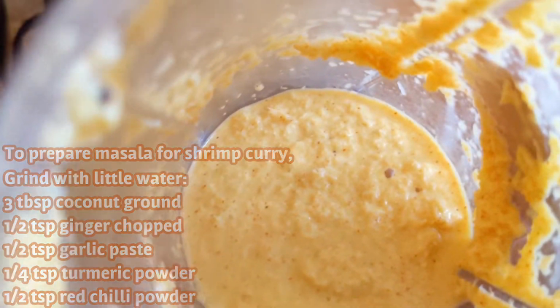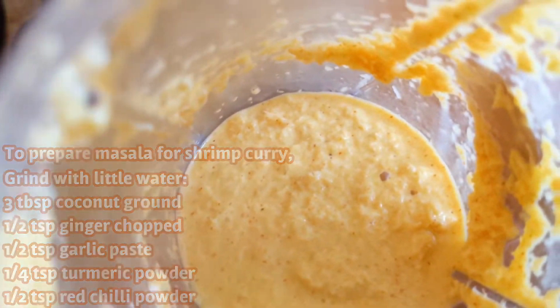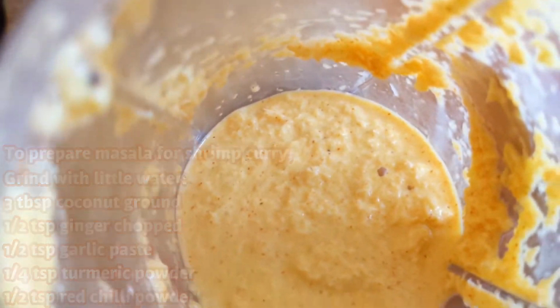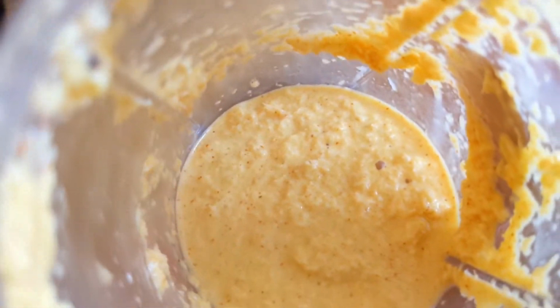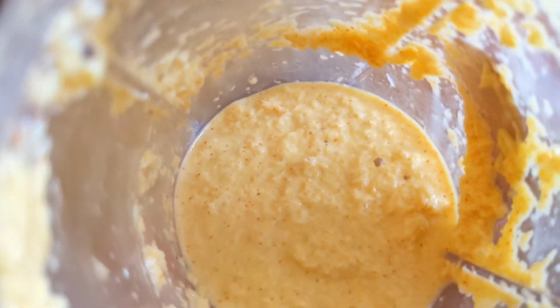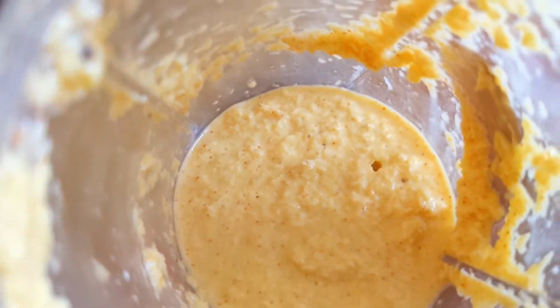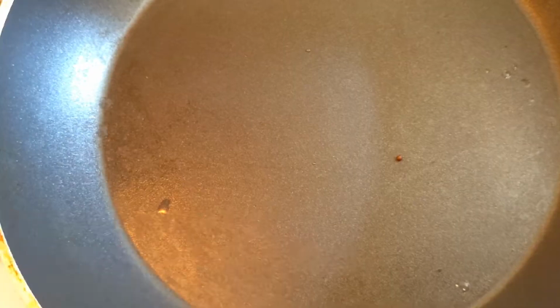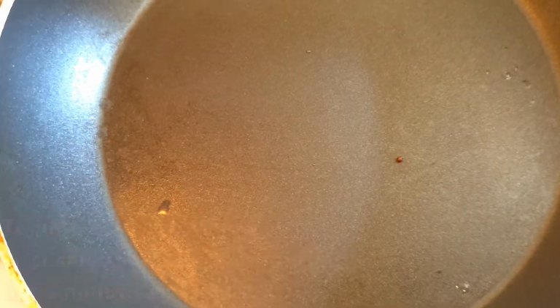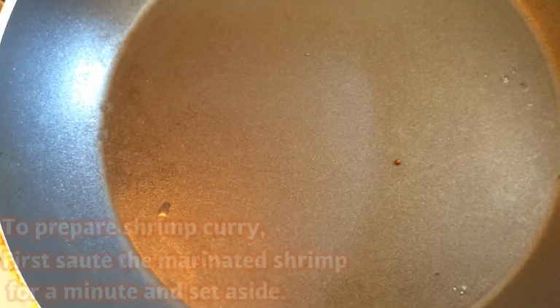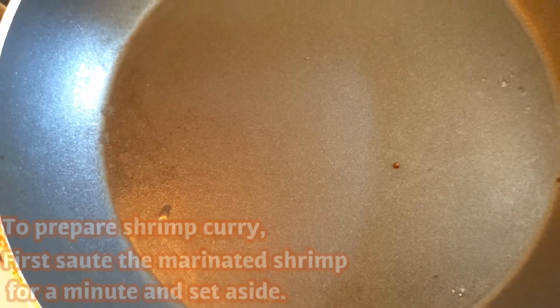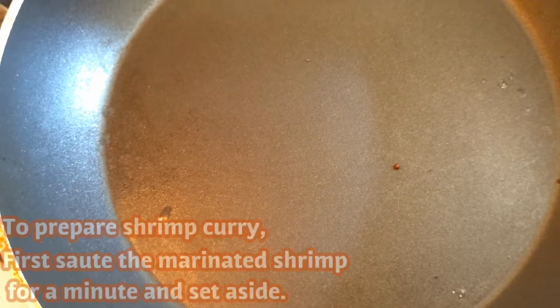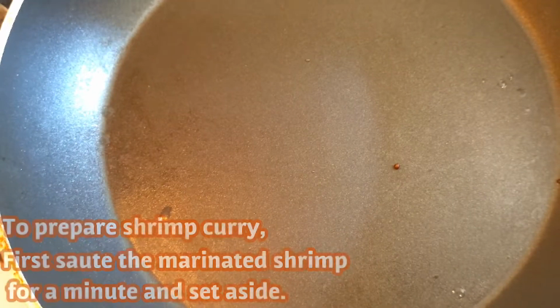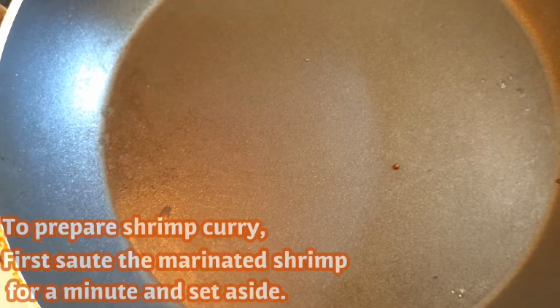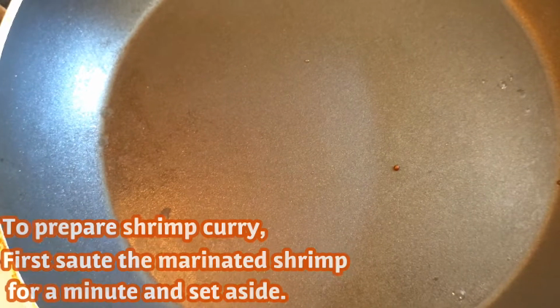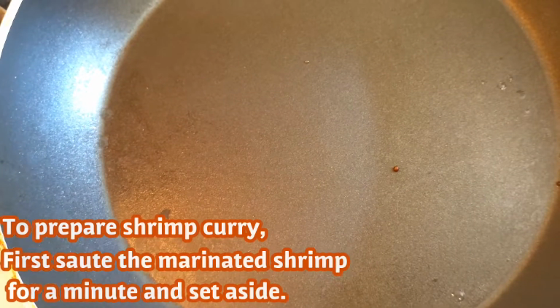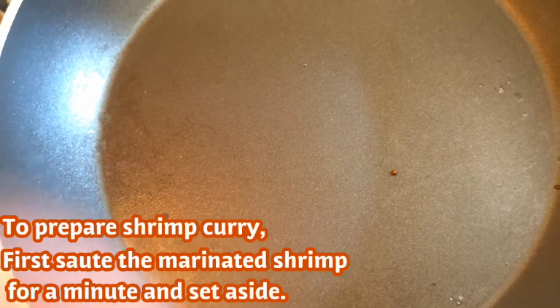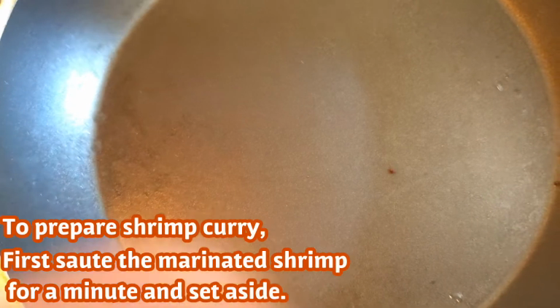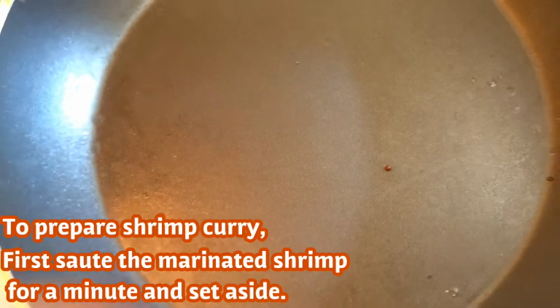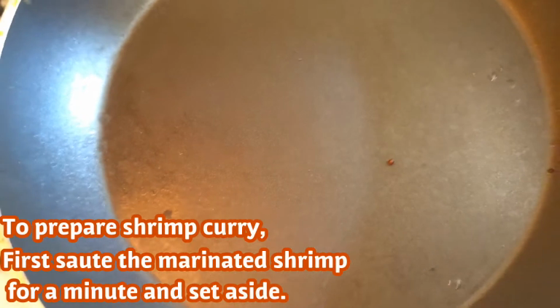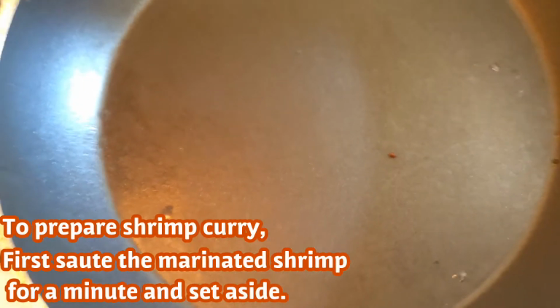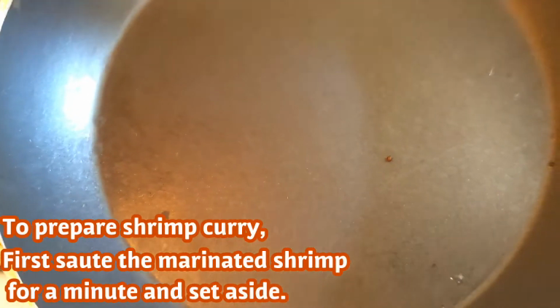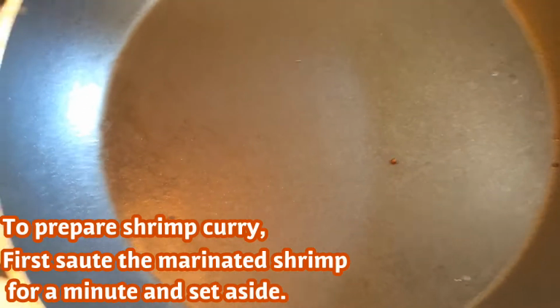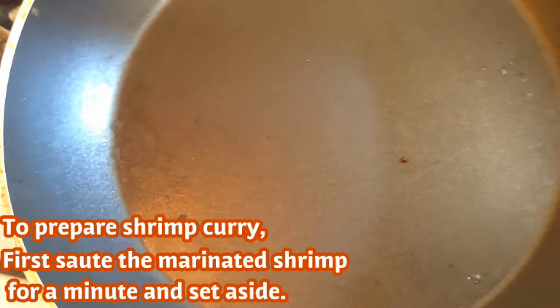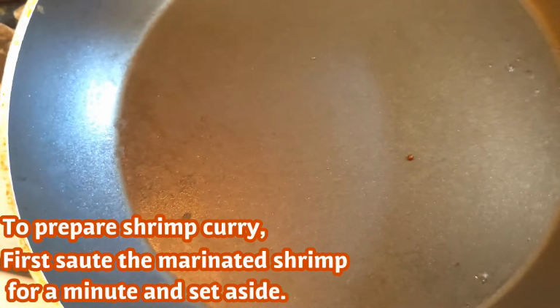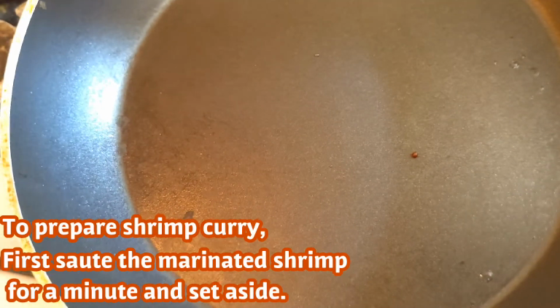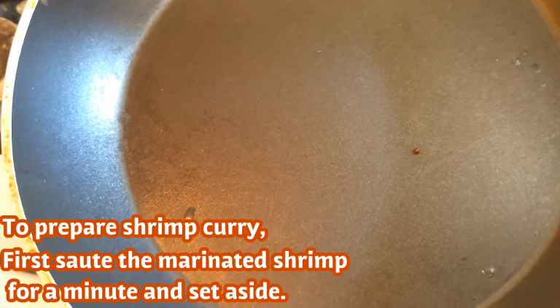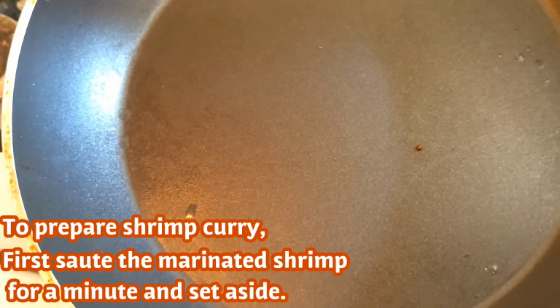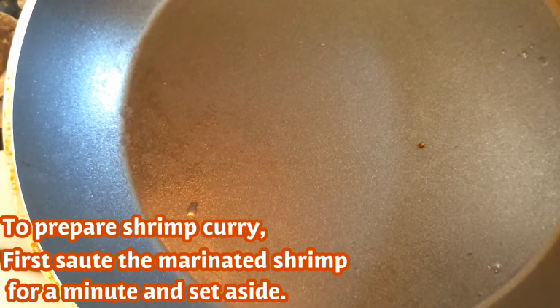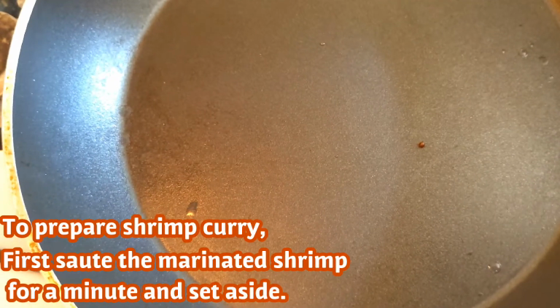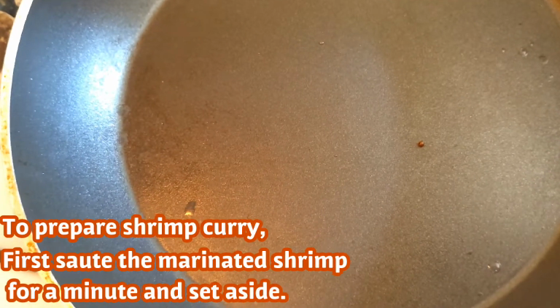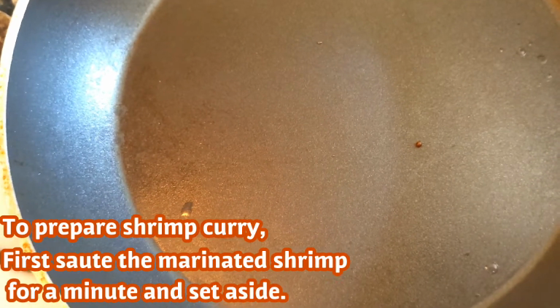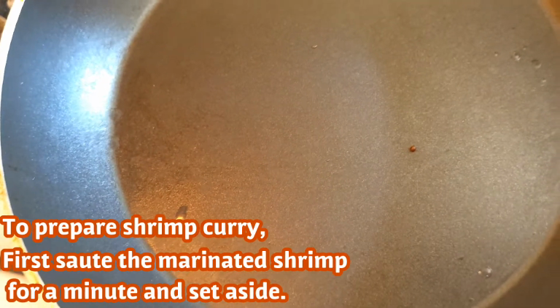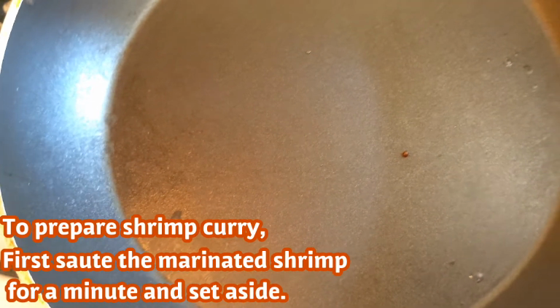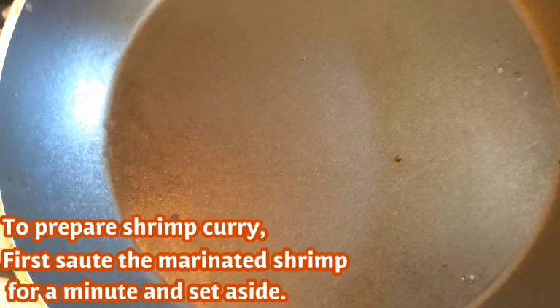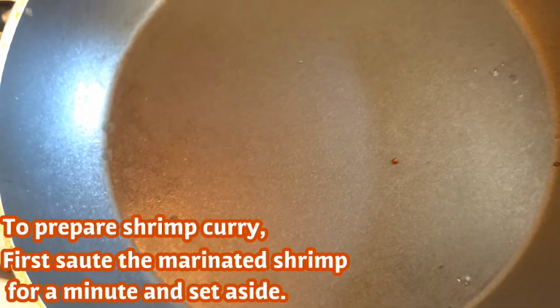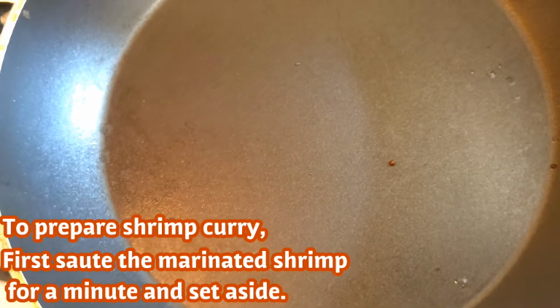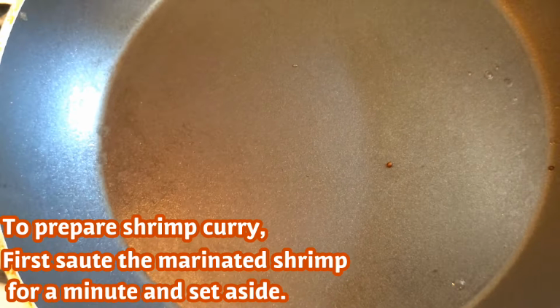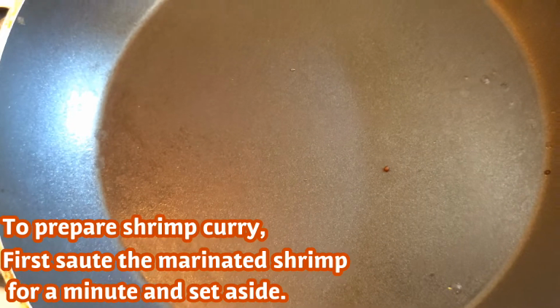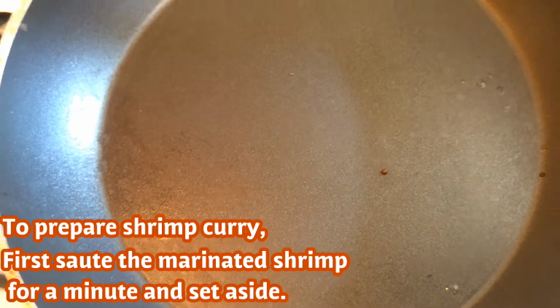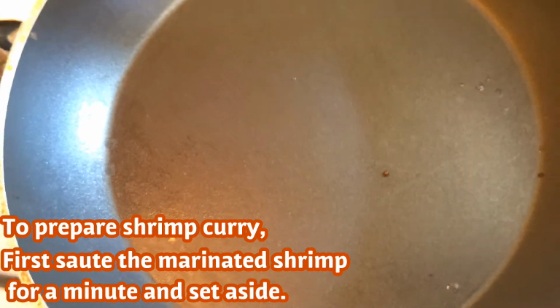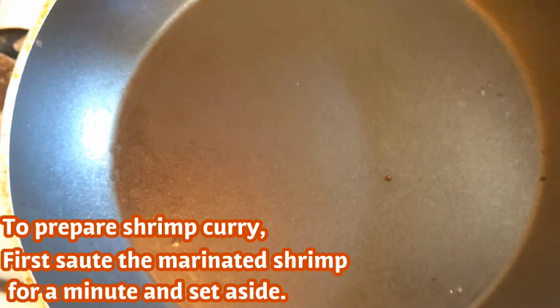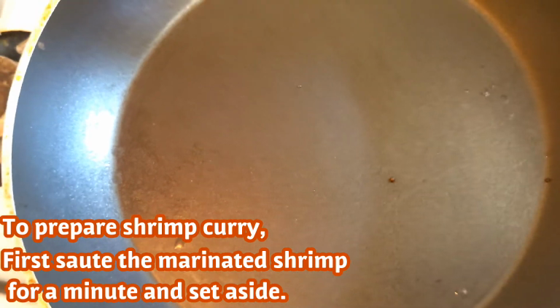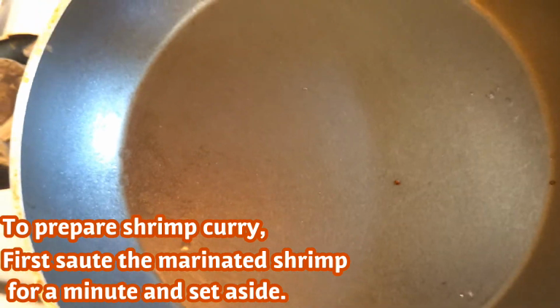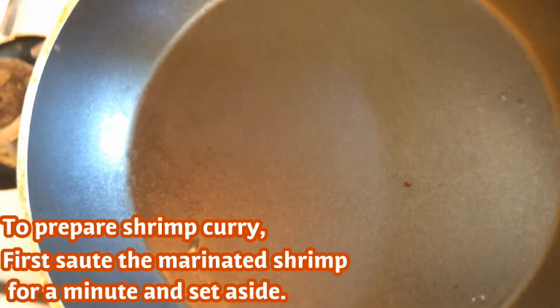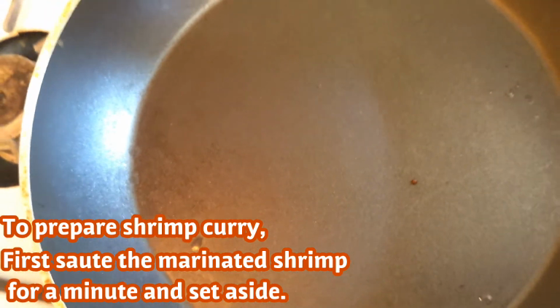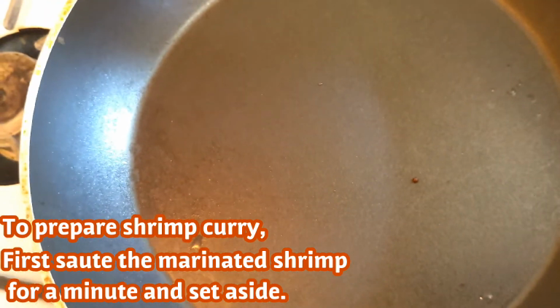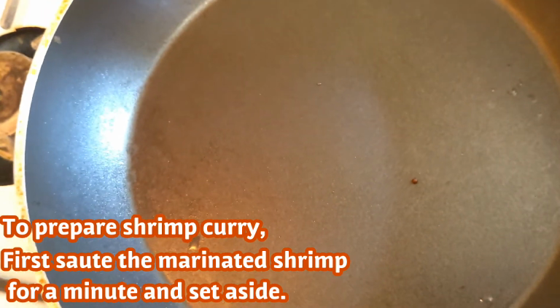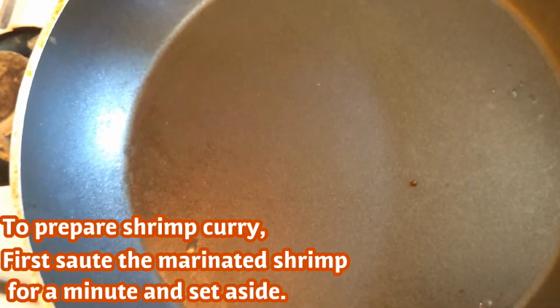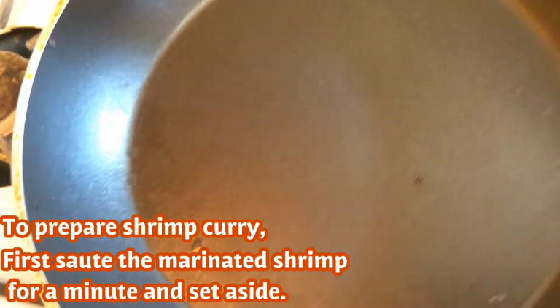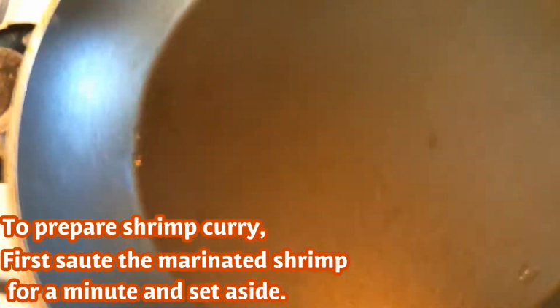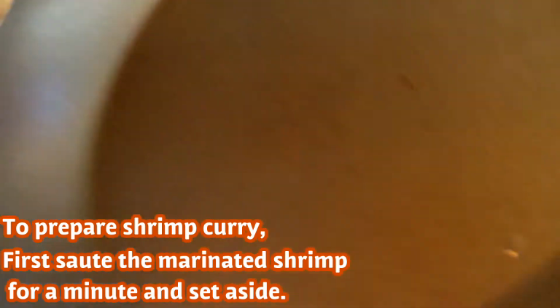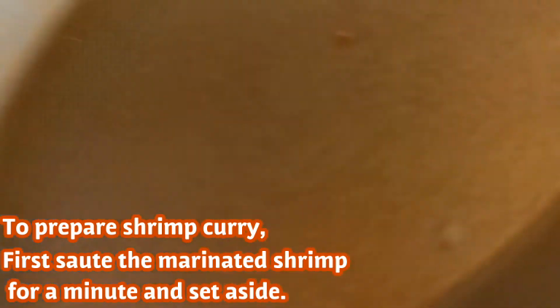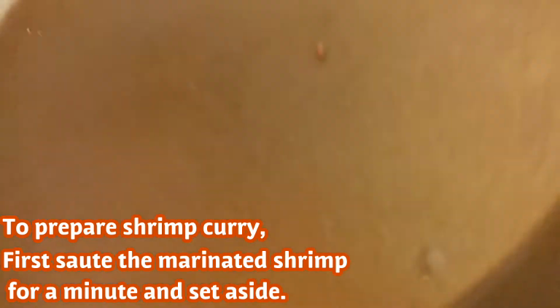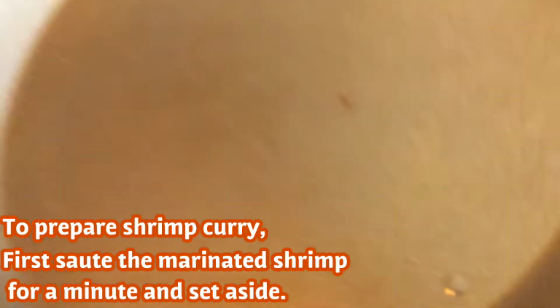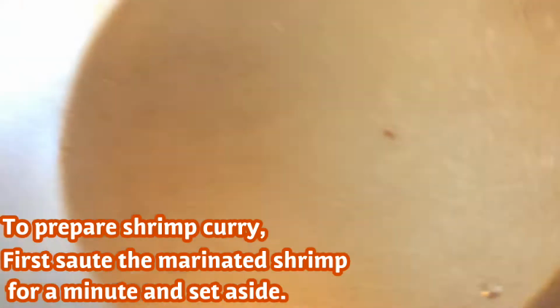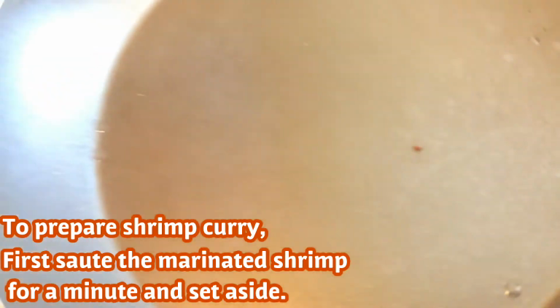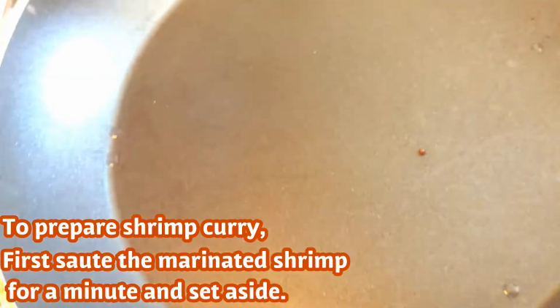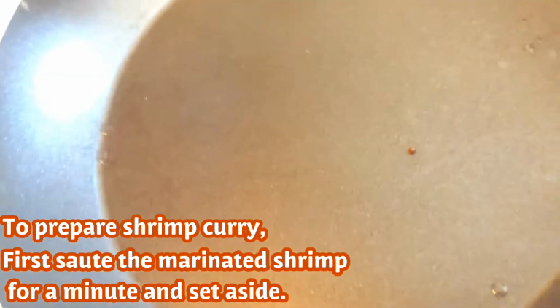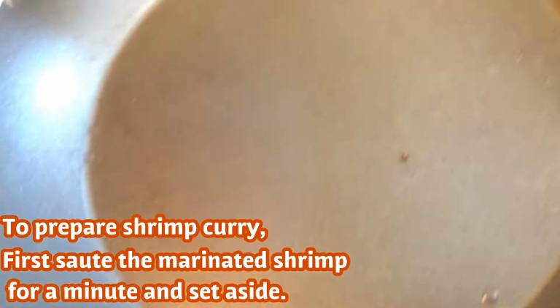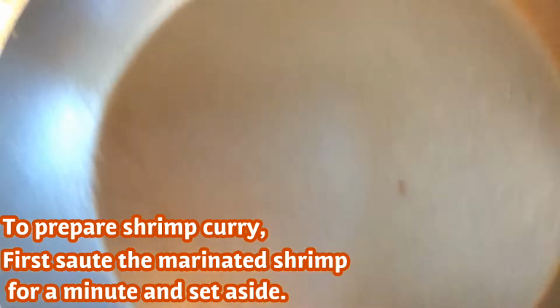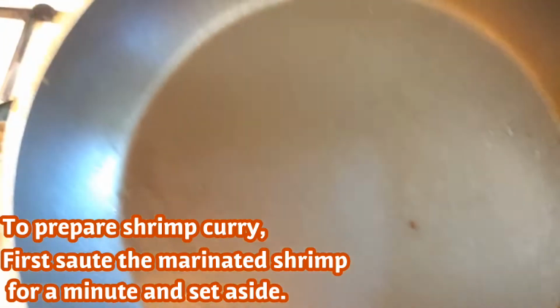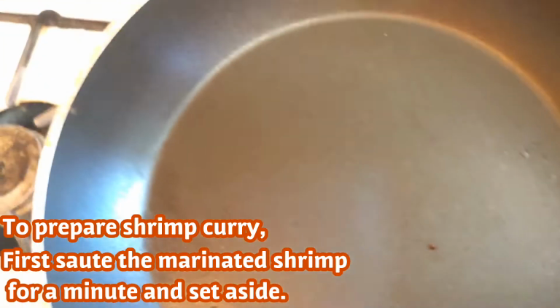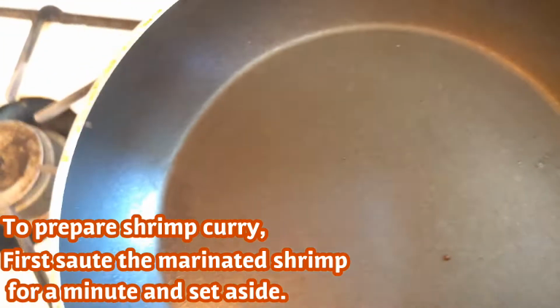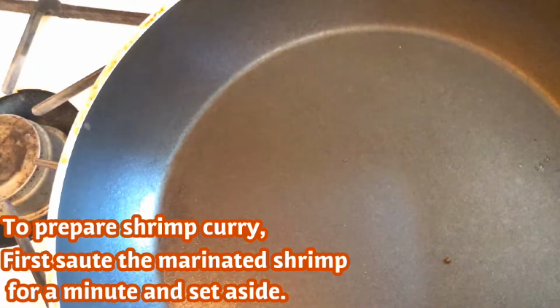Let's cook the shrimp. Put the shrimp in your pan.